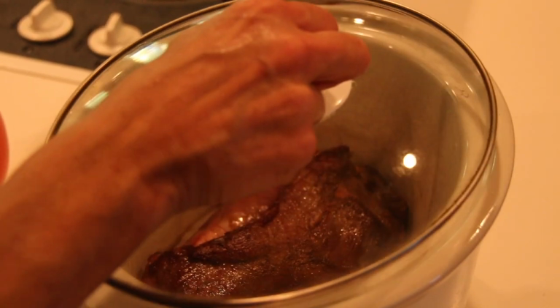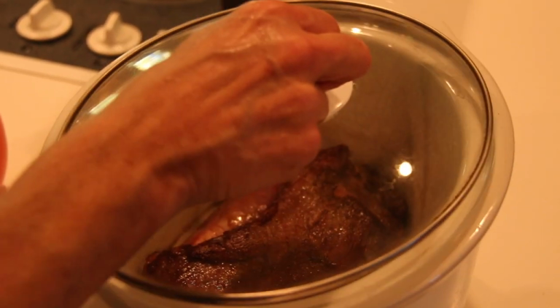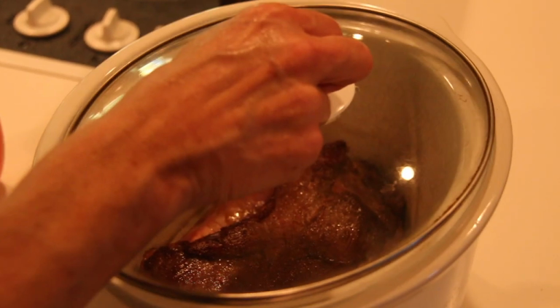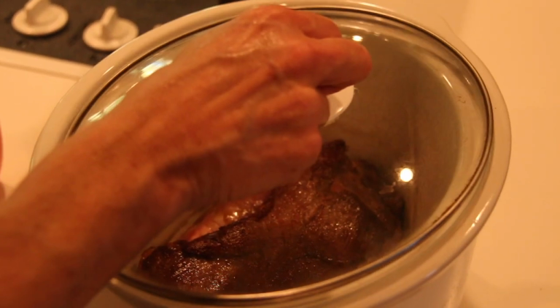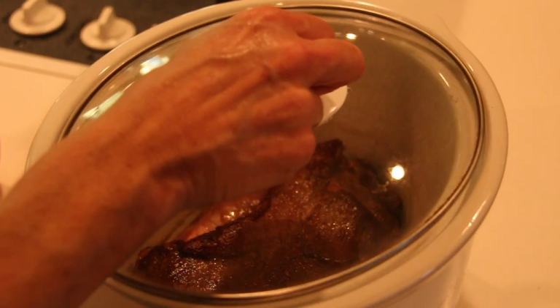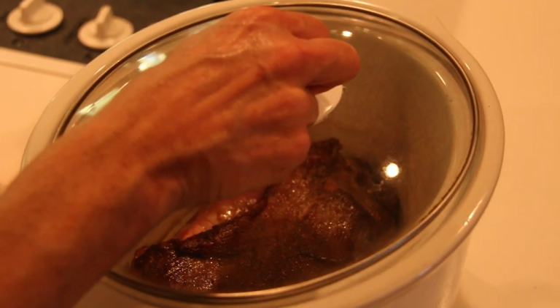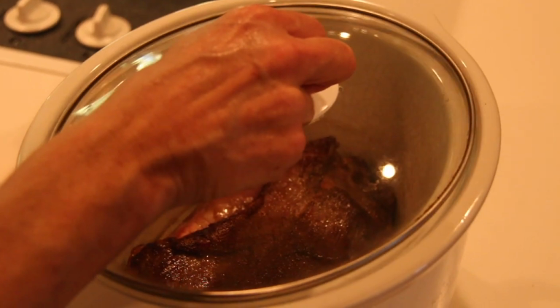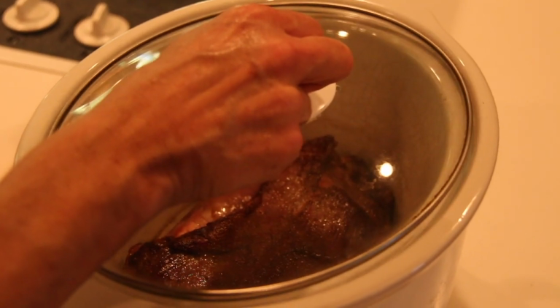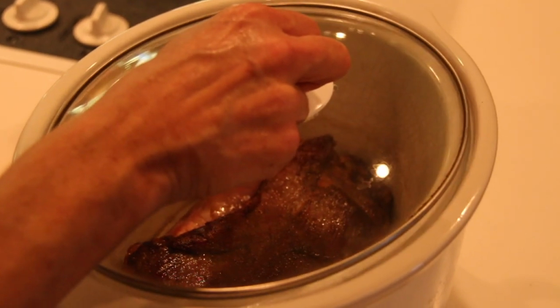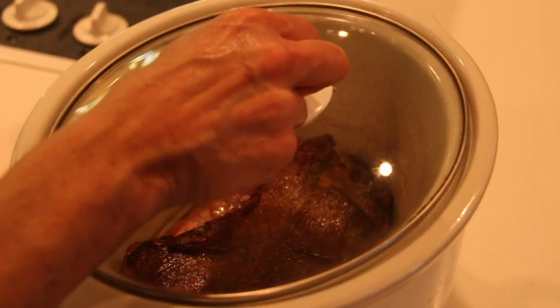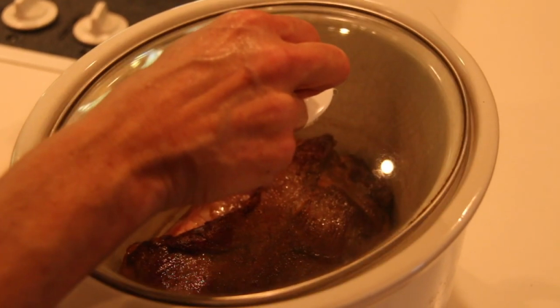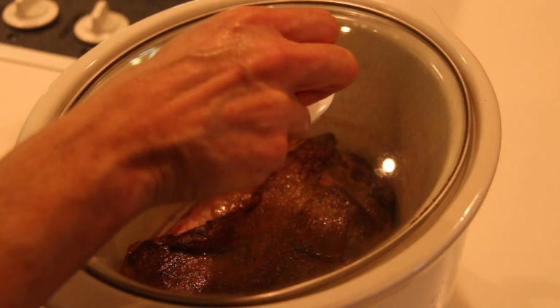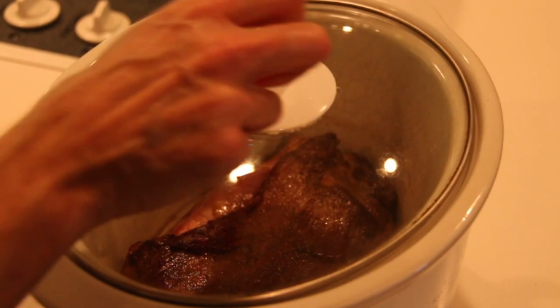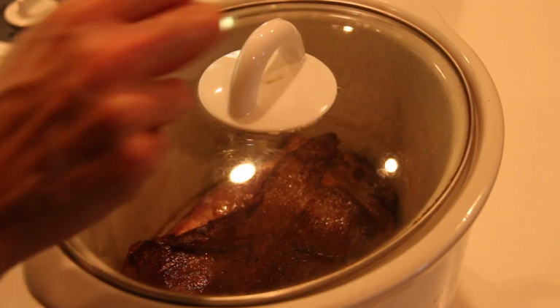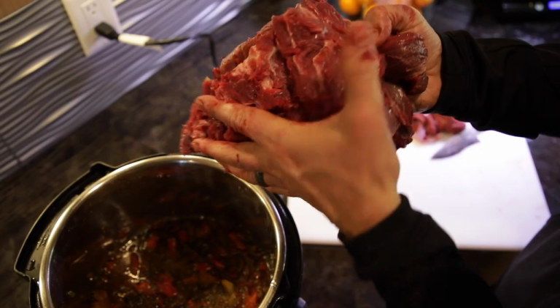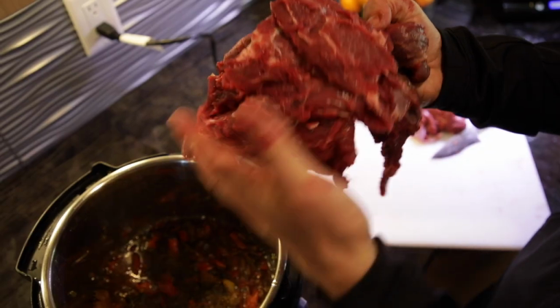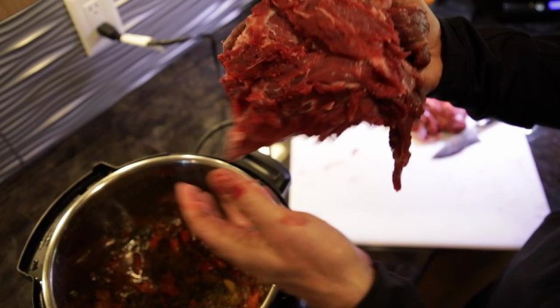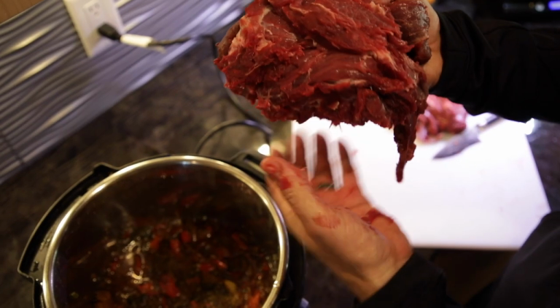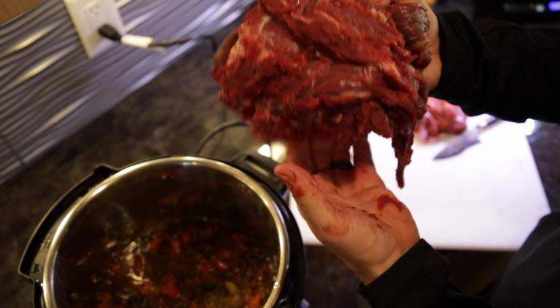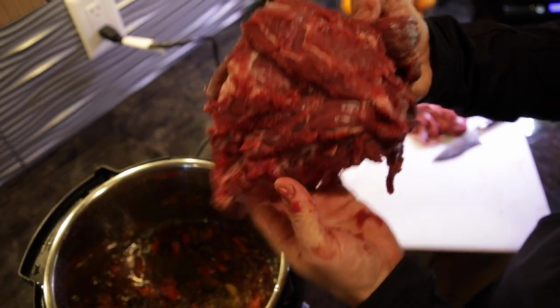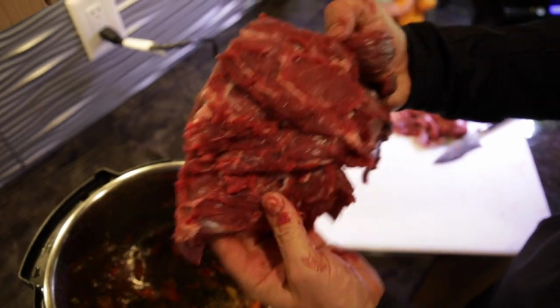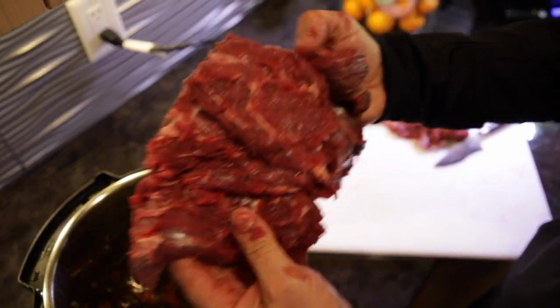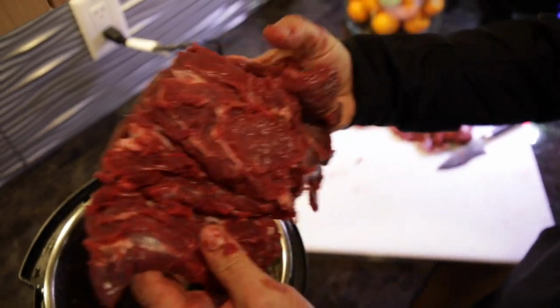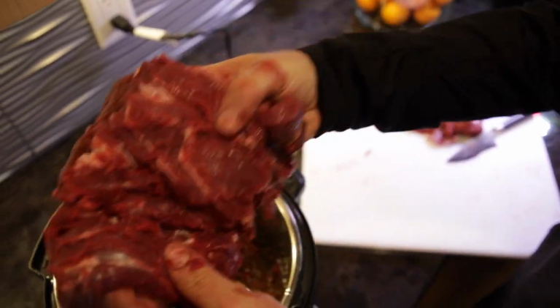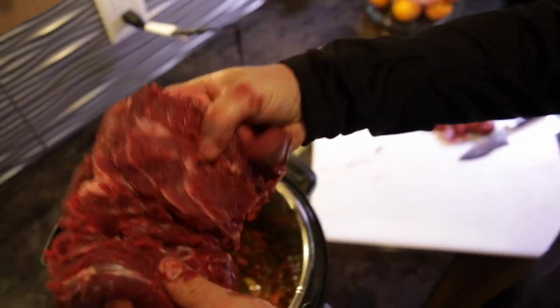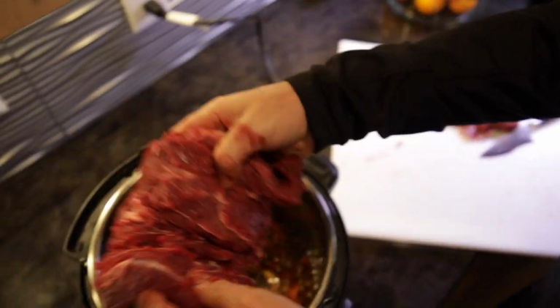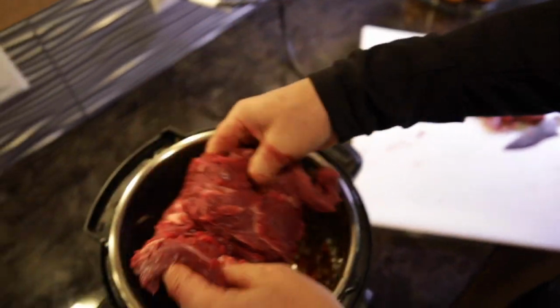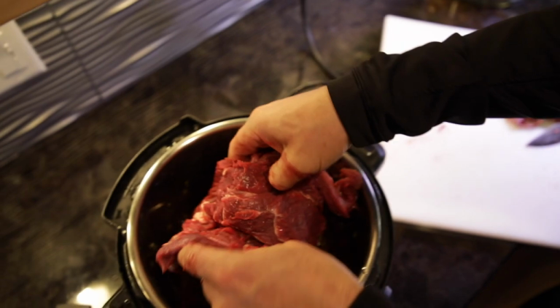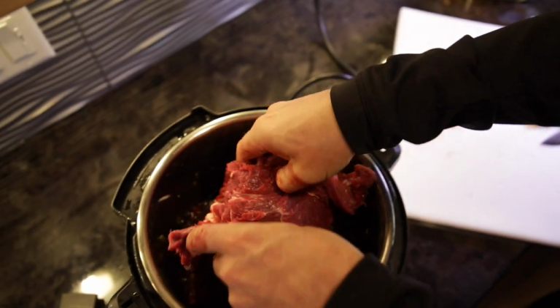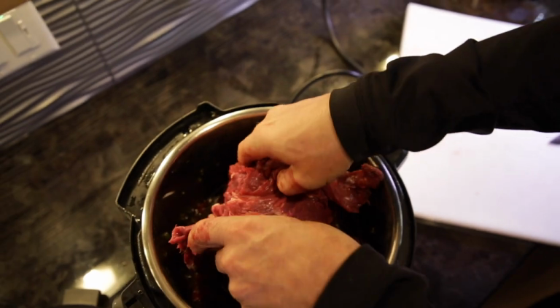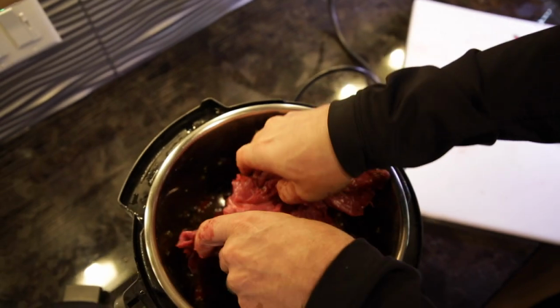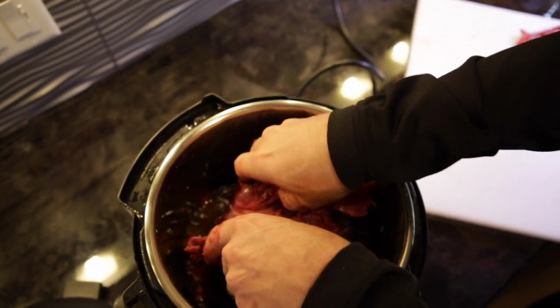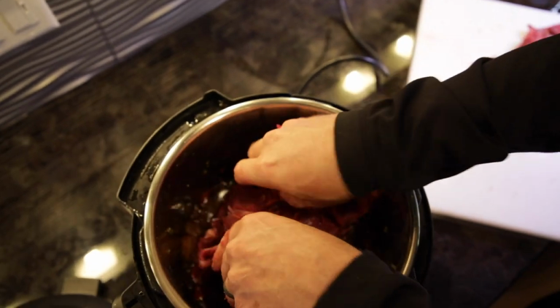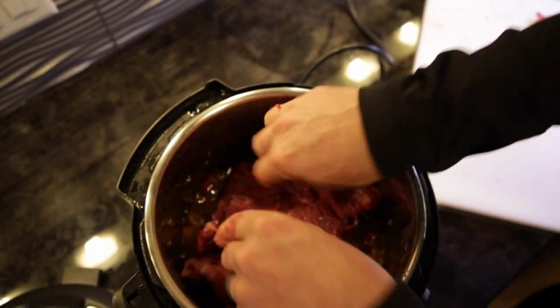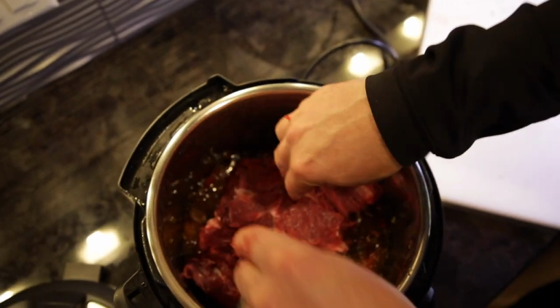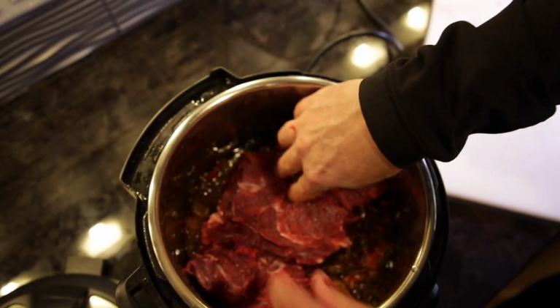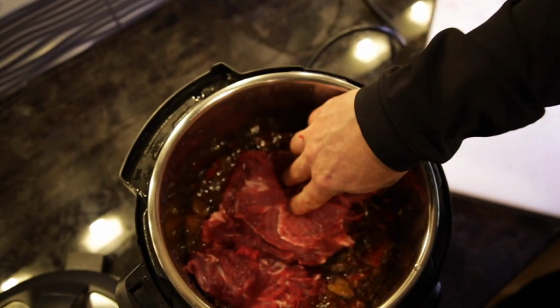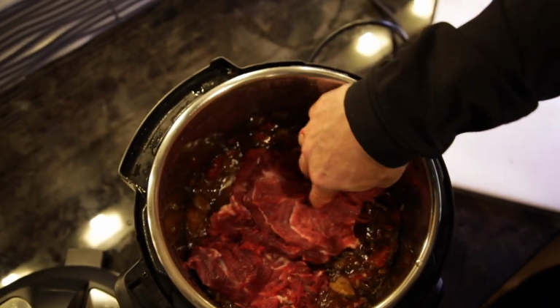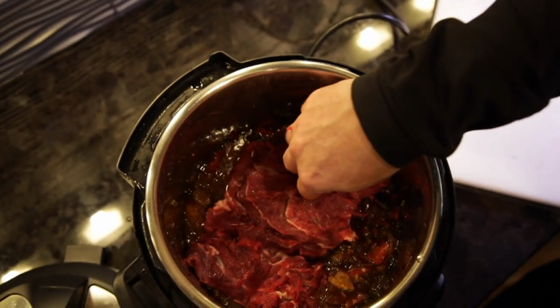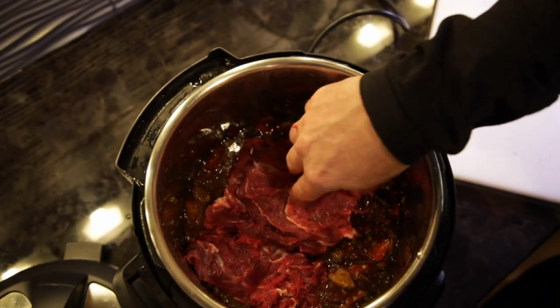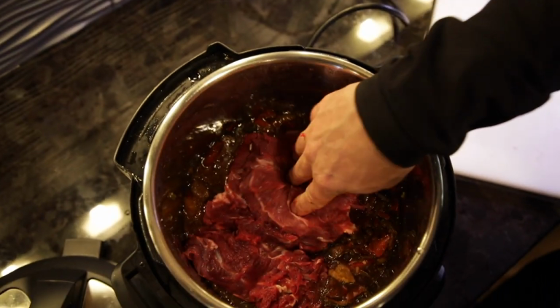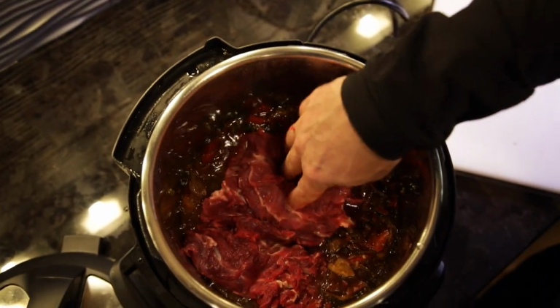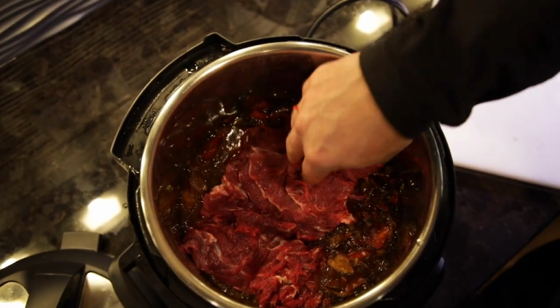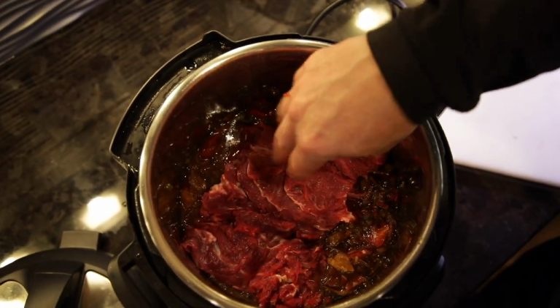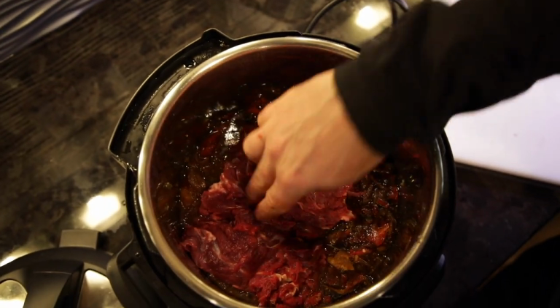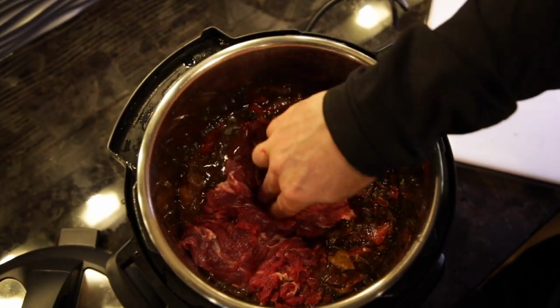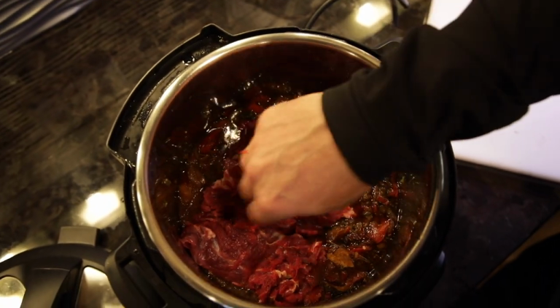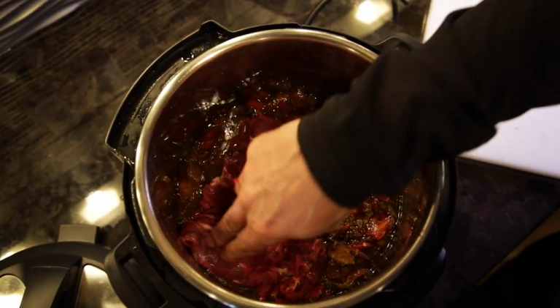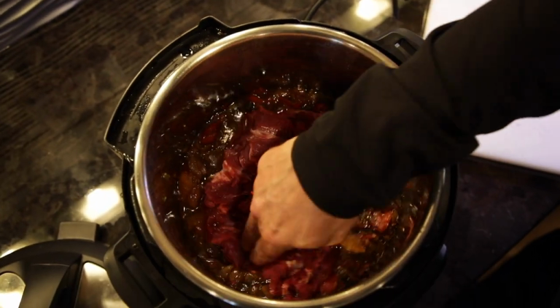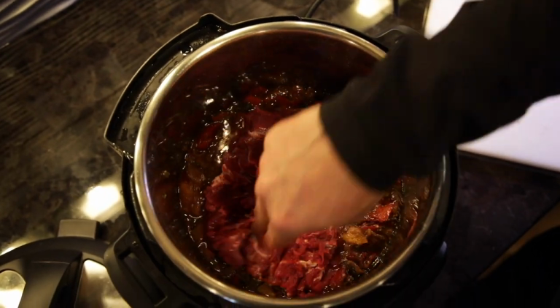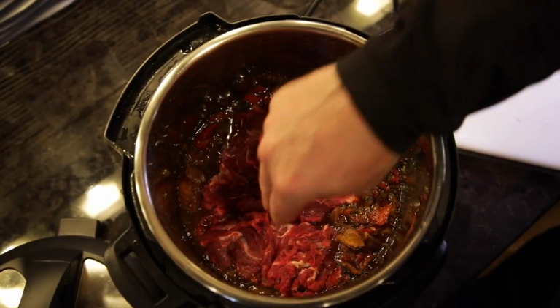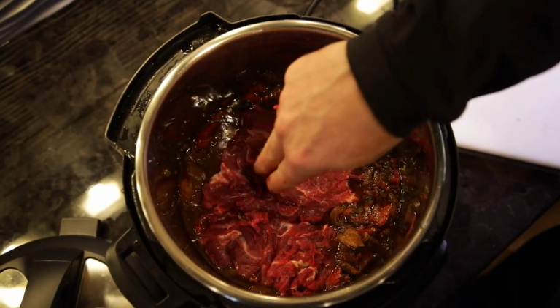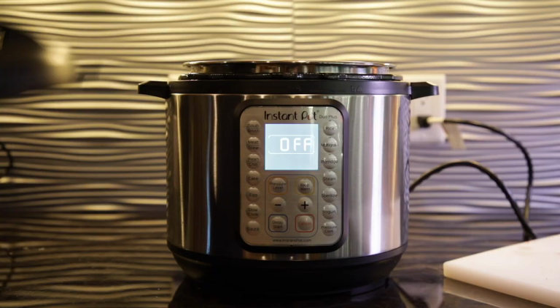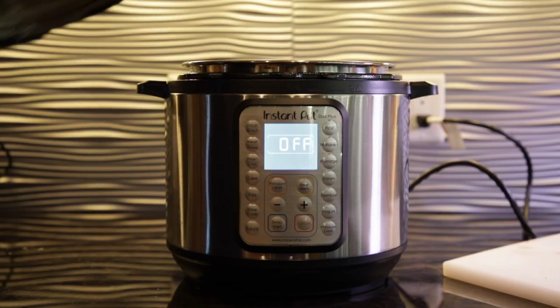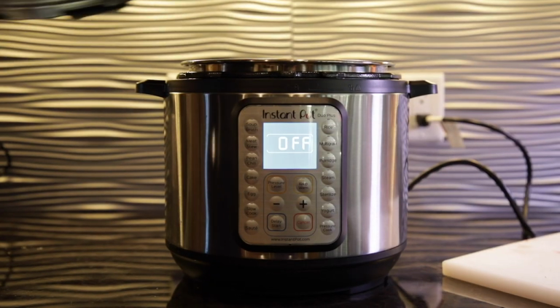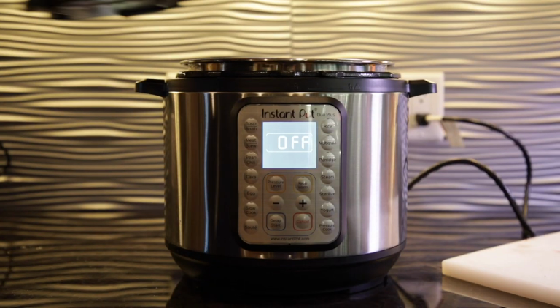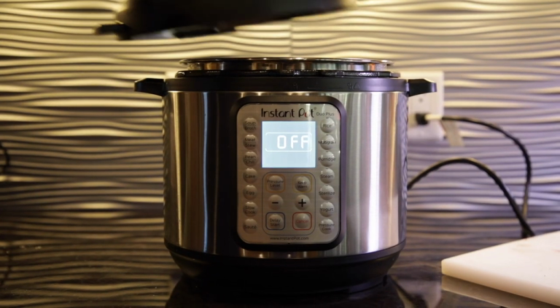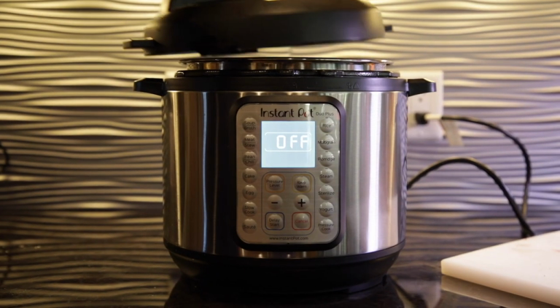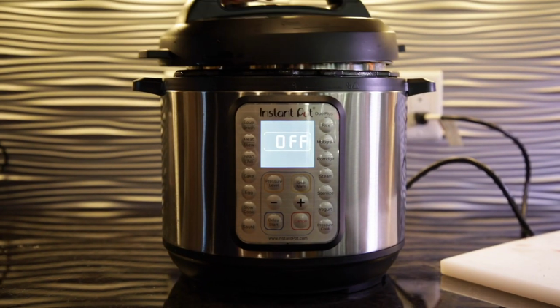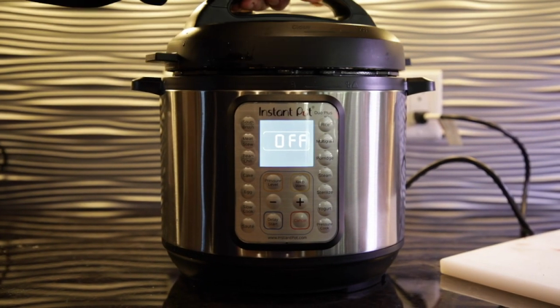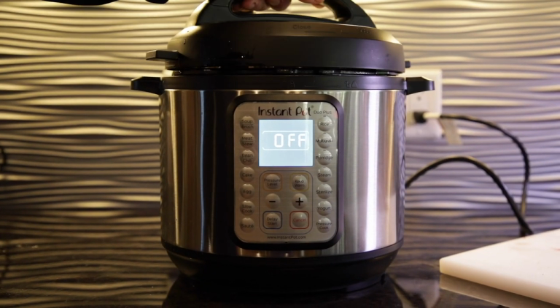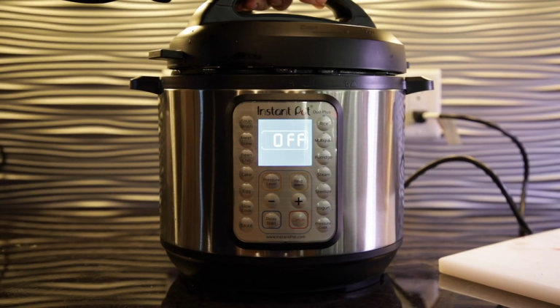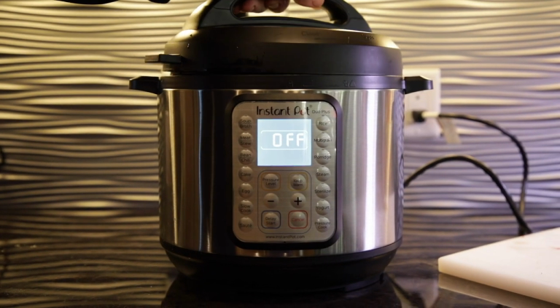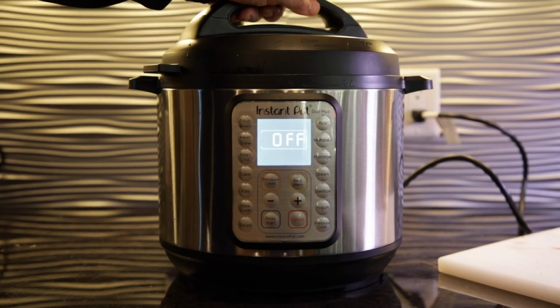Simply put the neck in a slow cooker, season, and cook four to six hours. You can also put it in an instant pot or pressure cooker, which takes less than an hour.